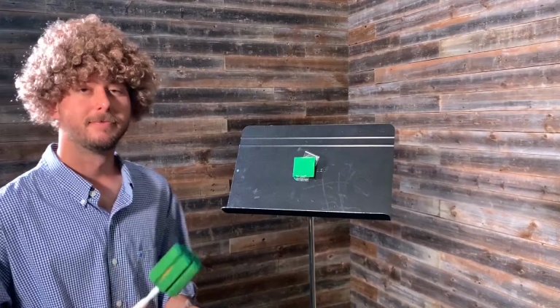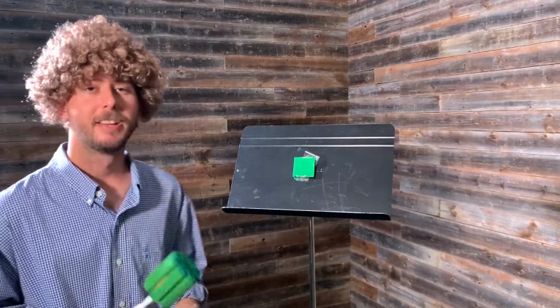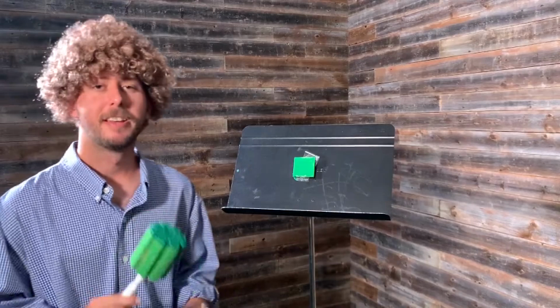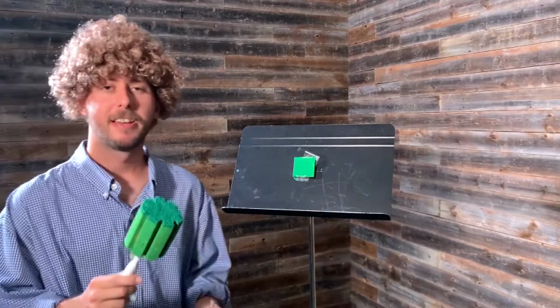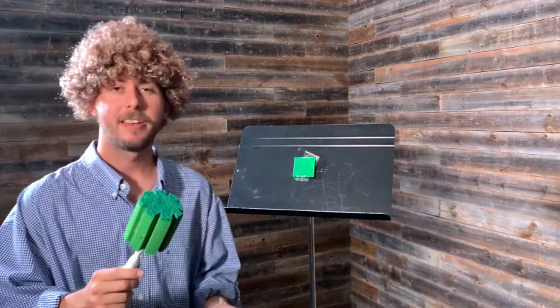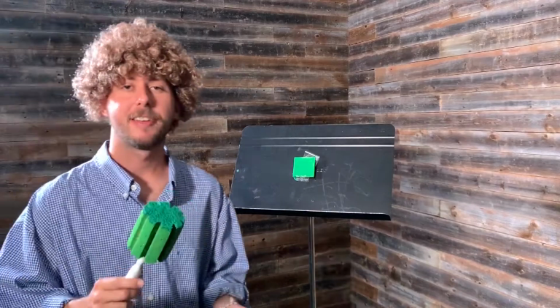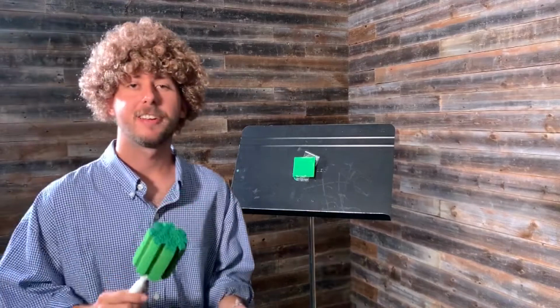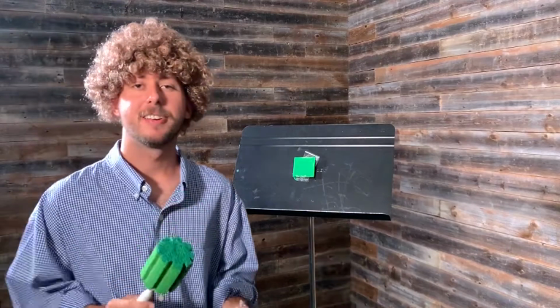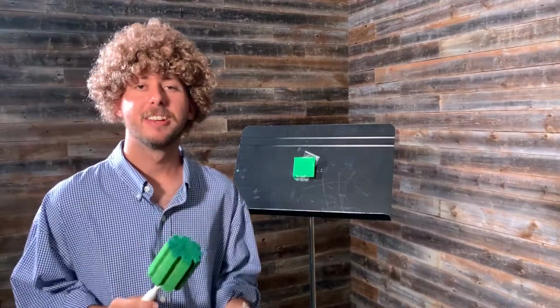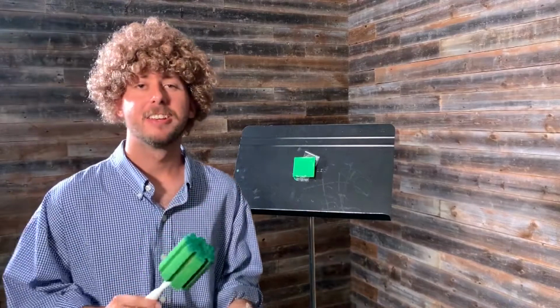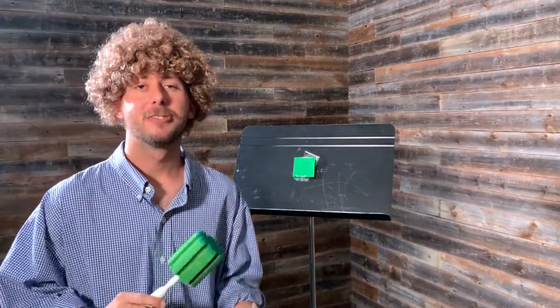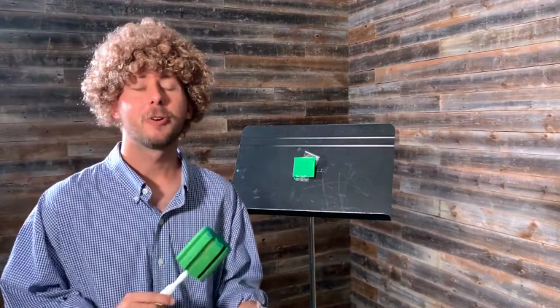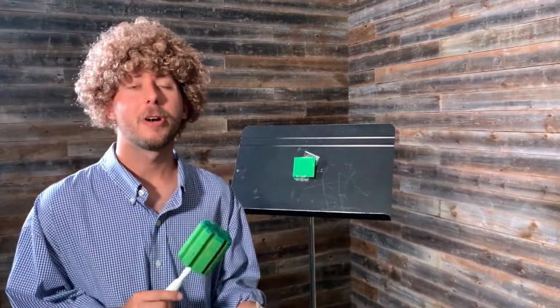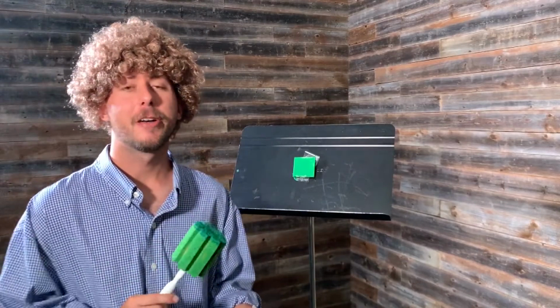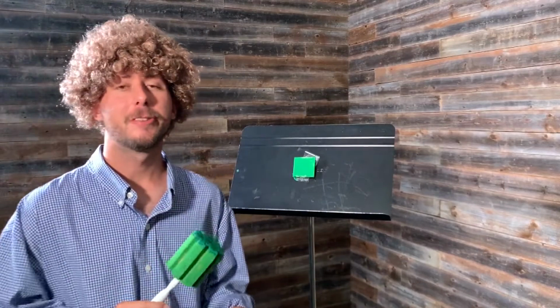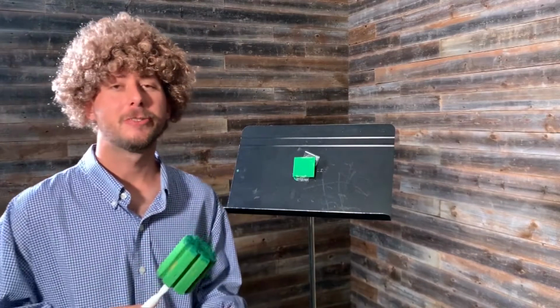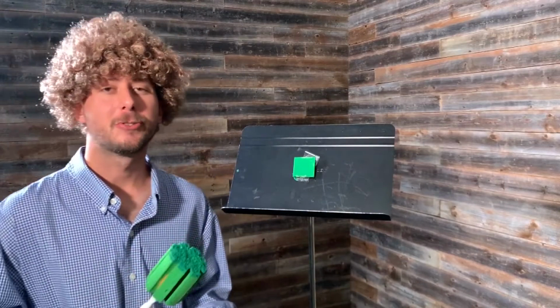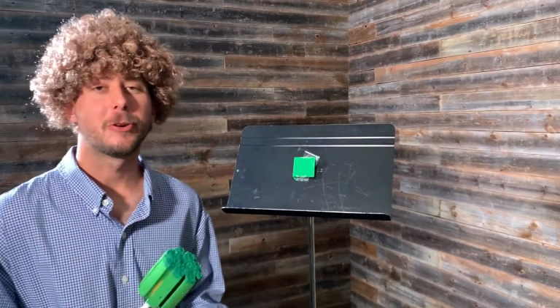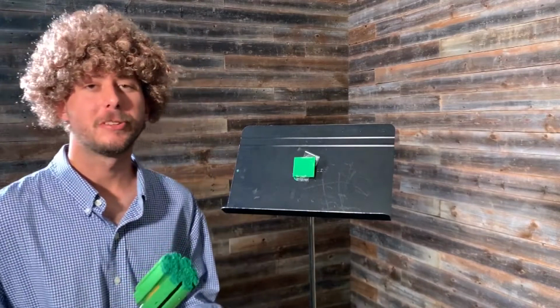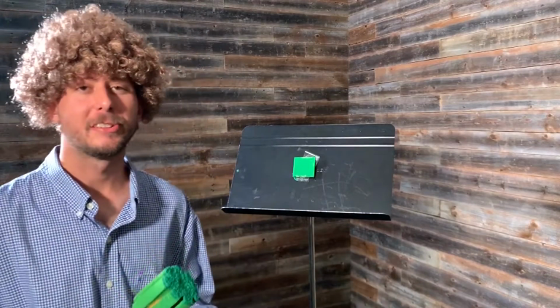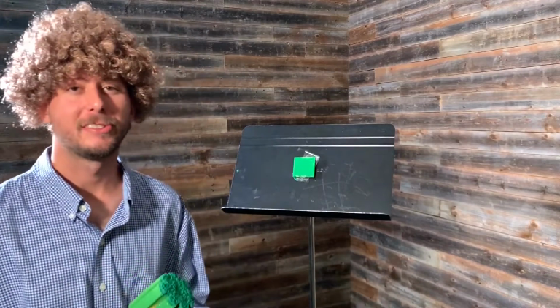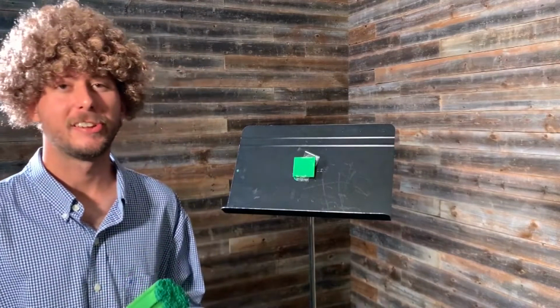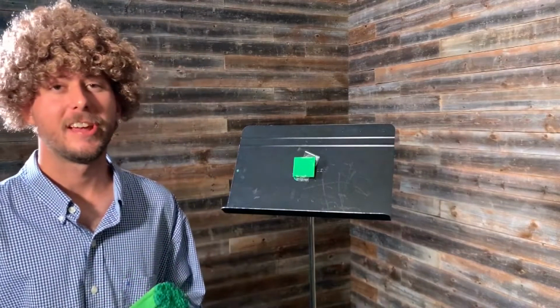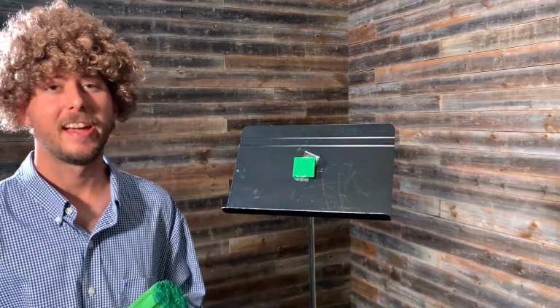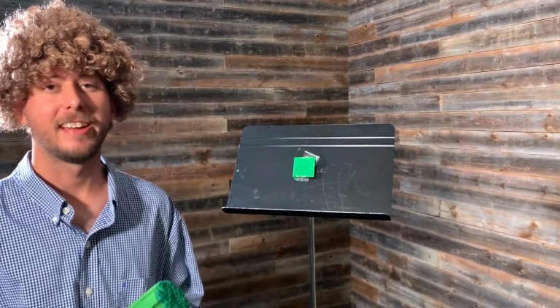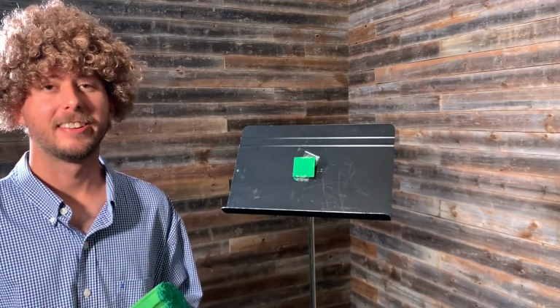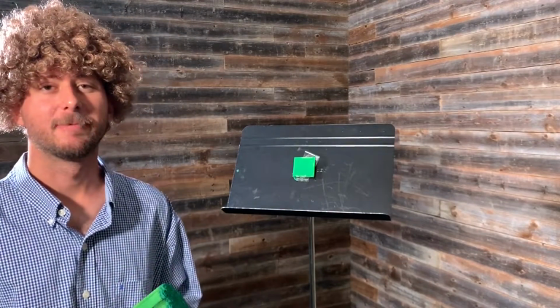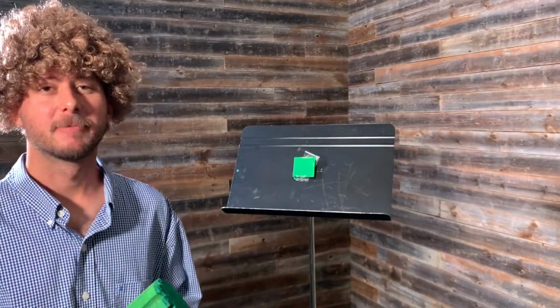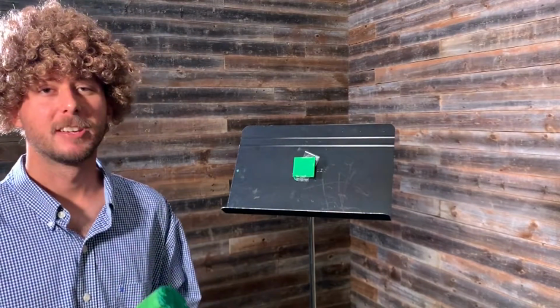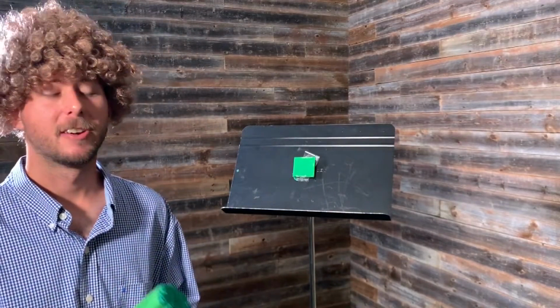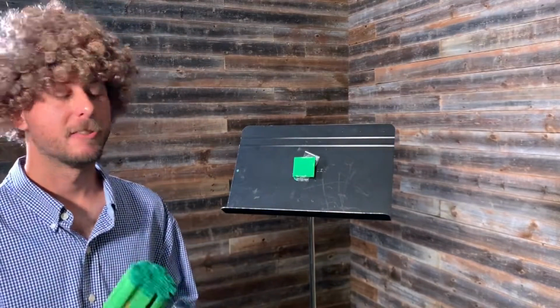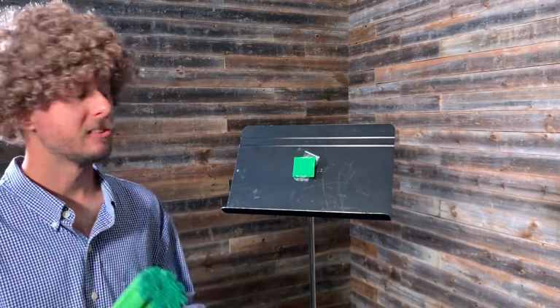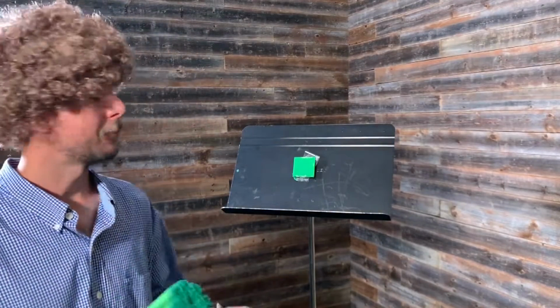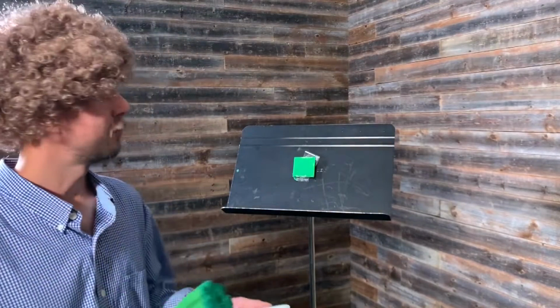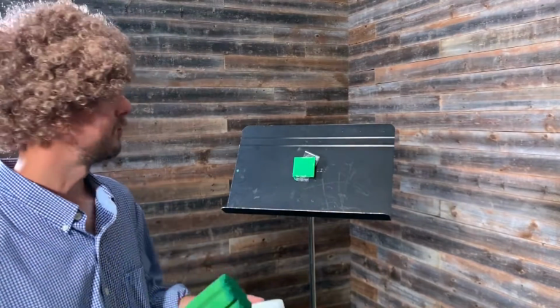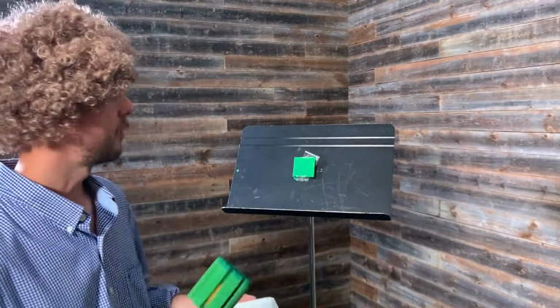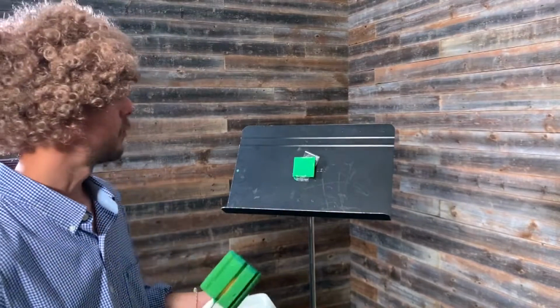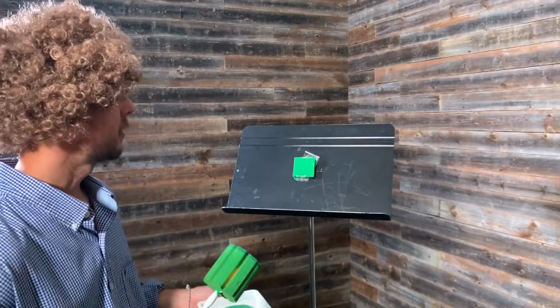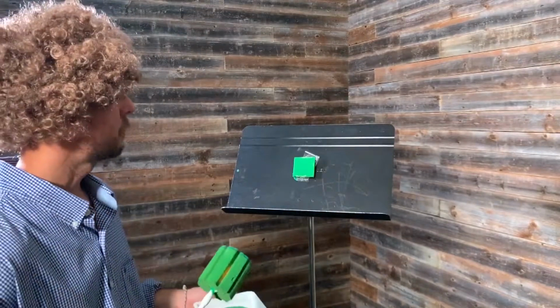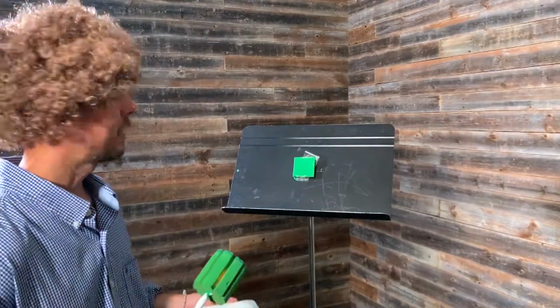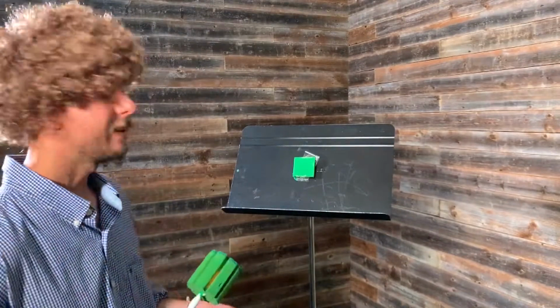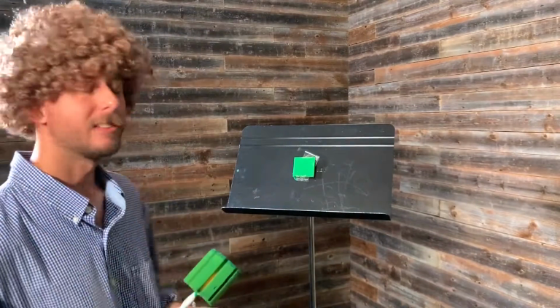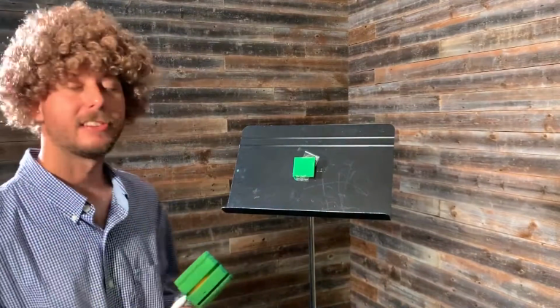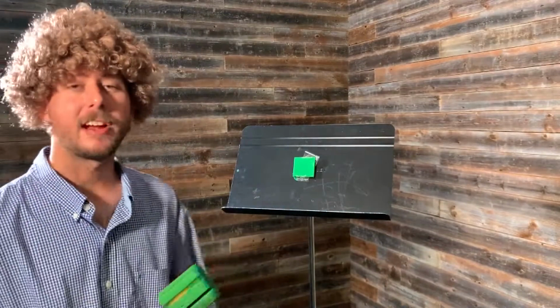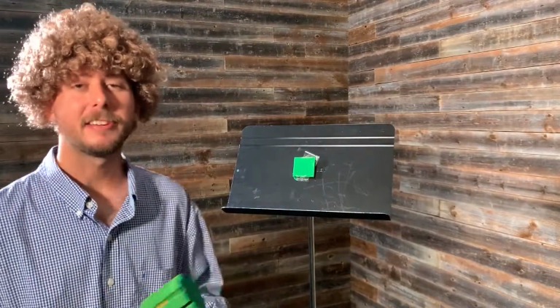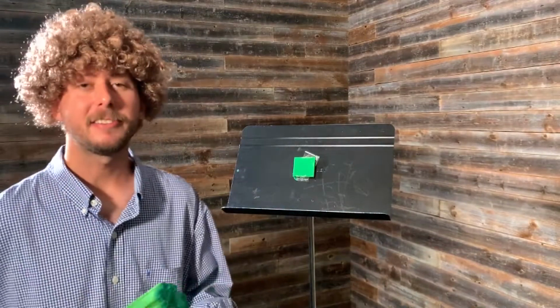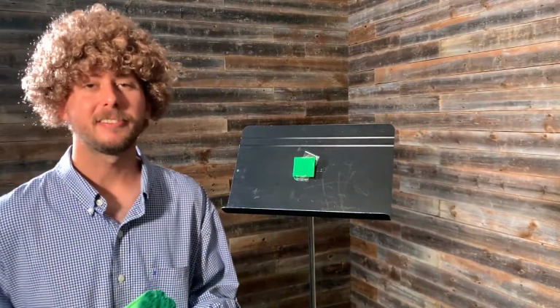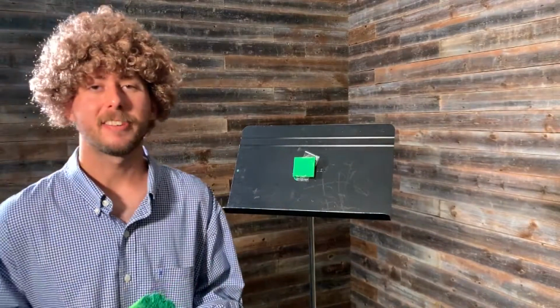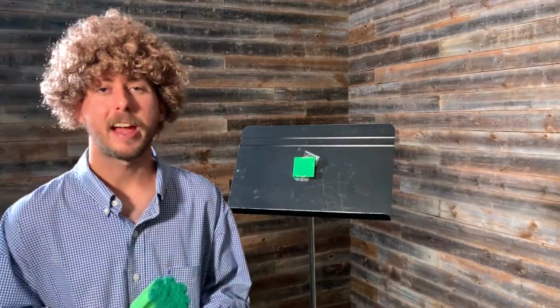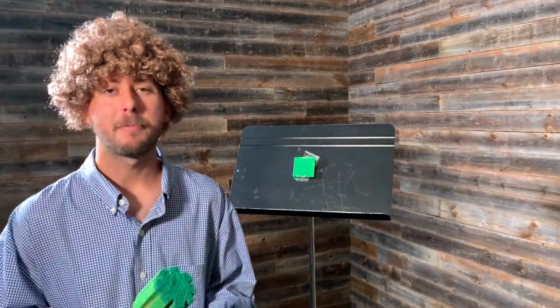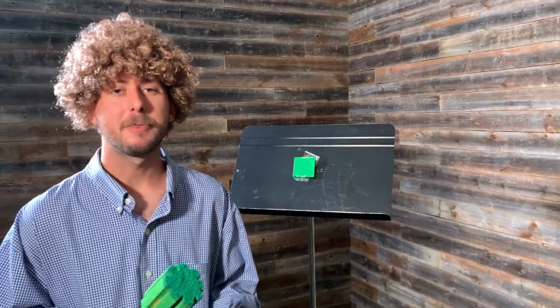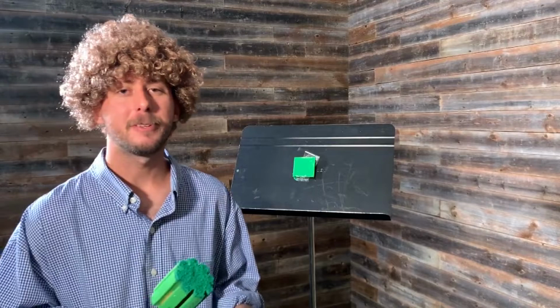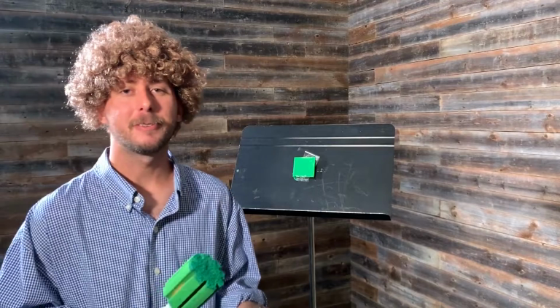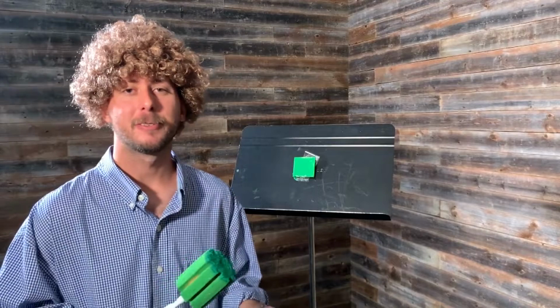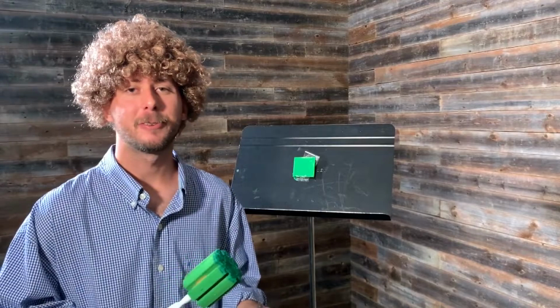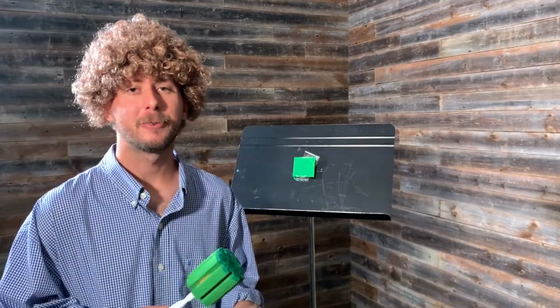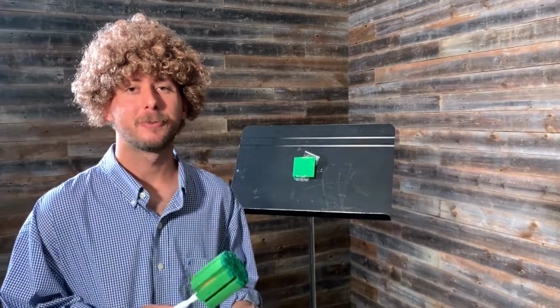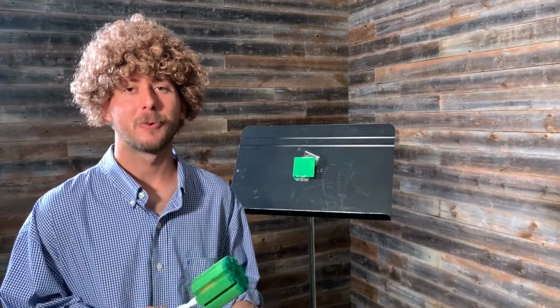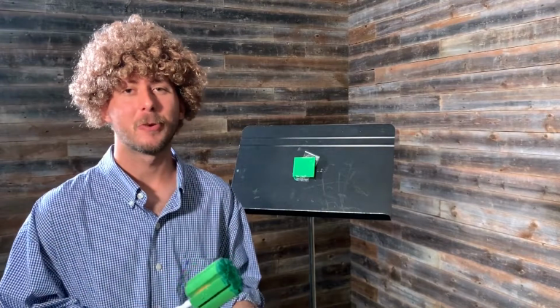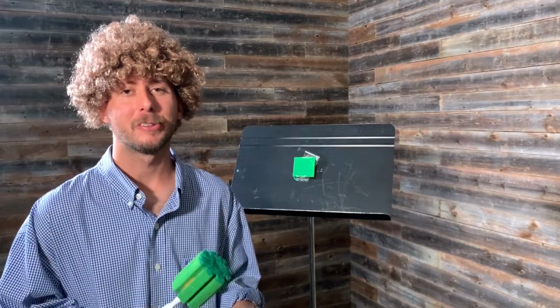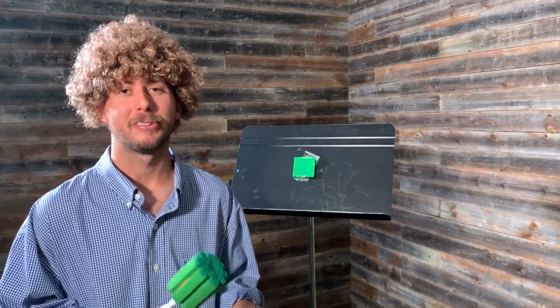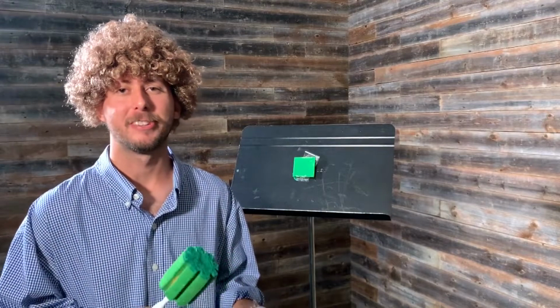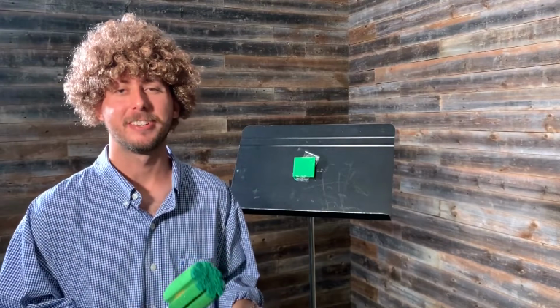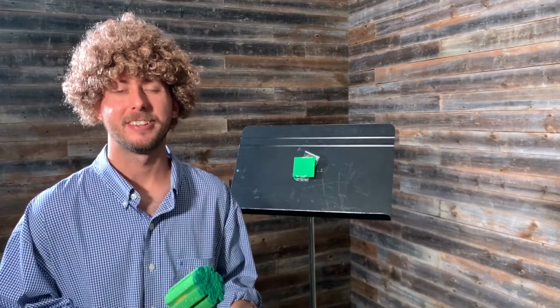Hey there, so glad that you joined us today. On this episode we're going to paint a tiny happy little forest scene.